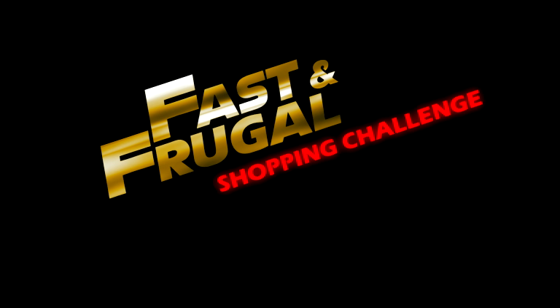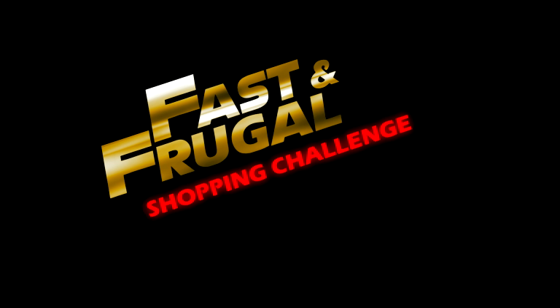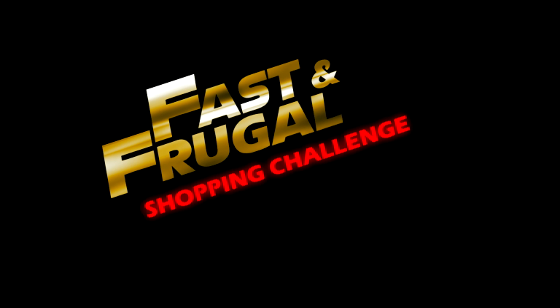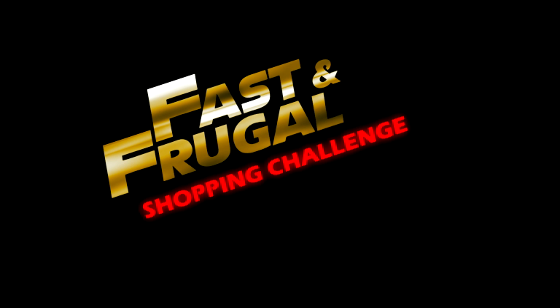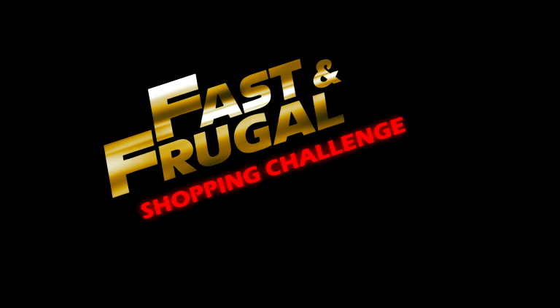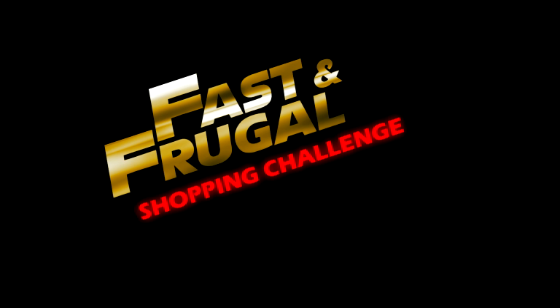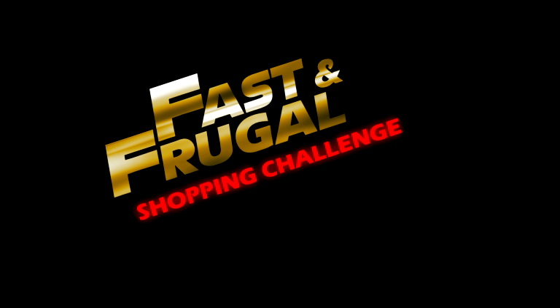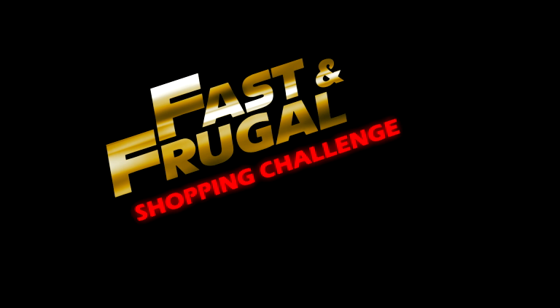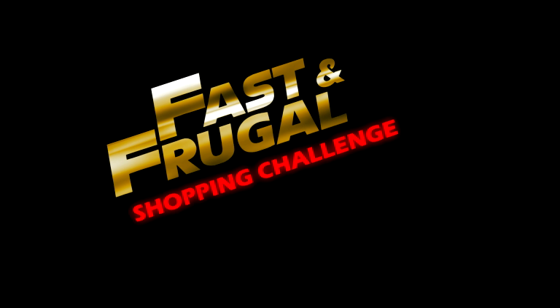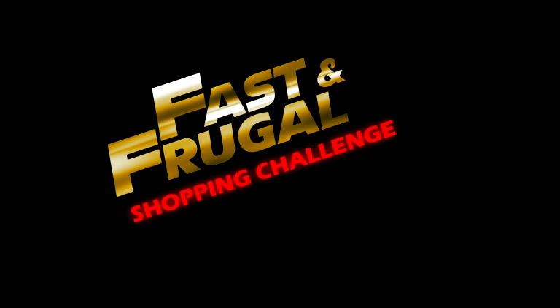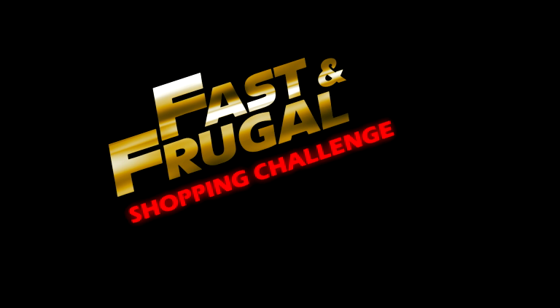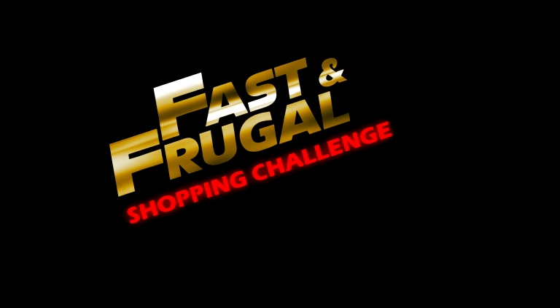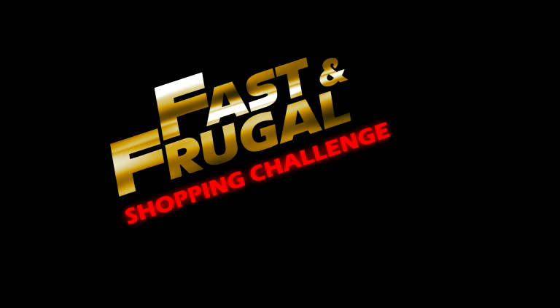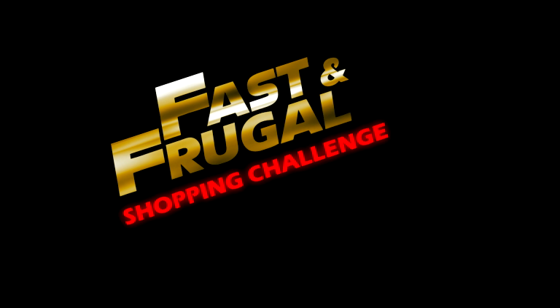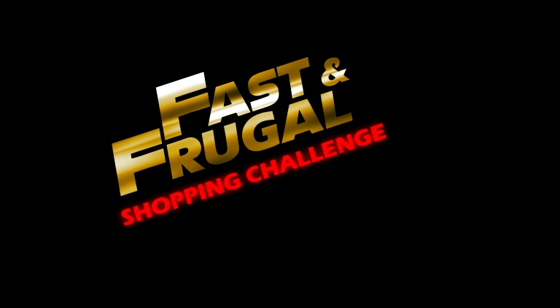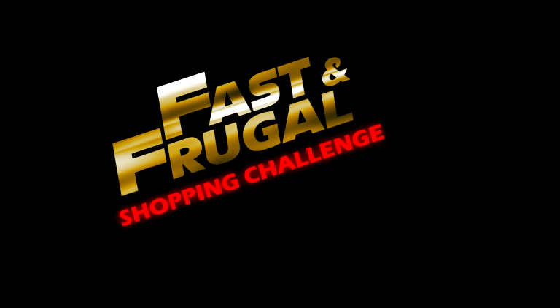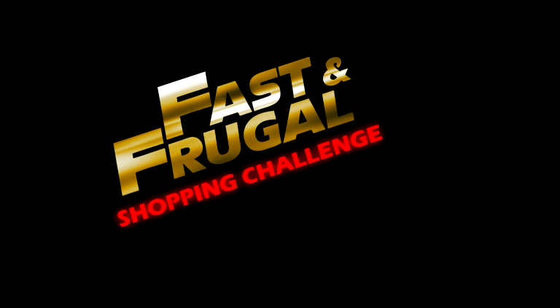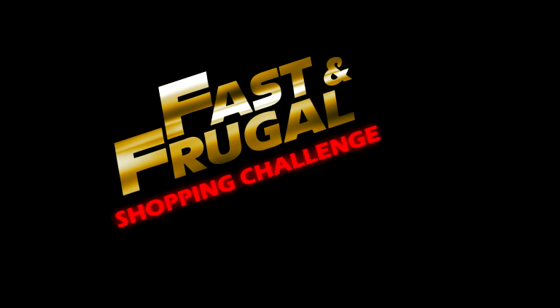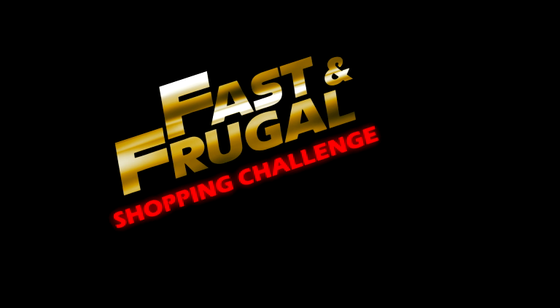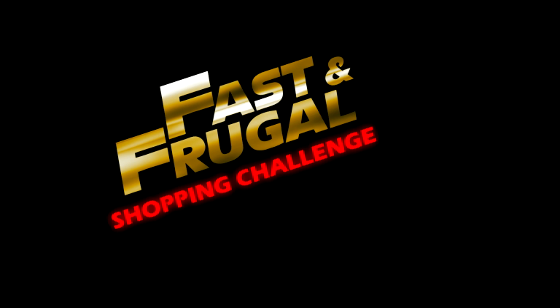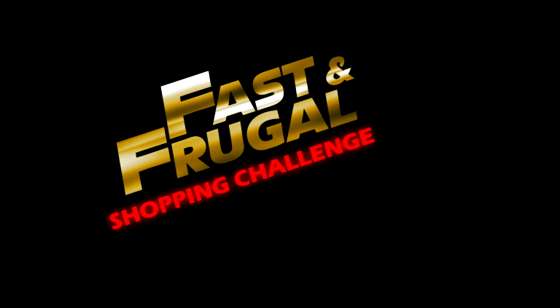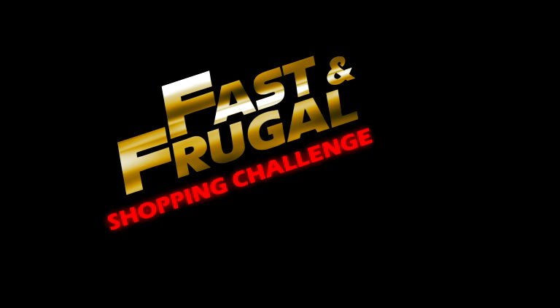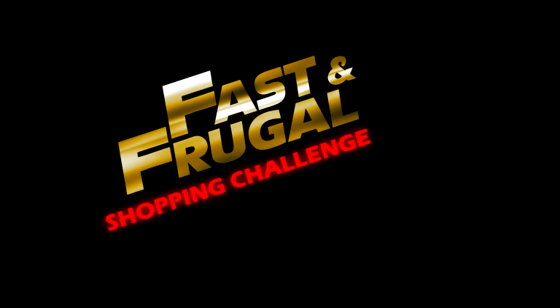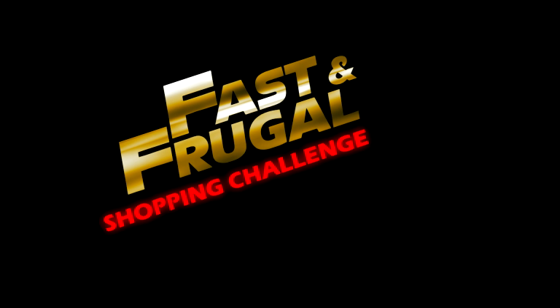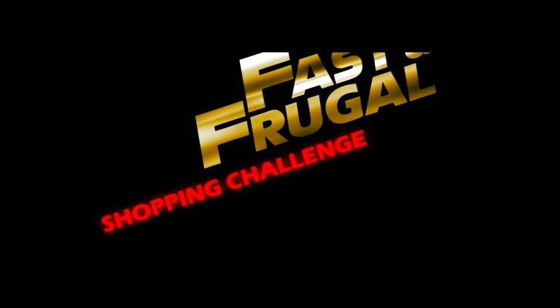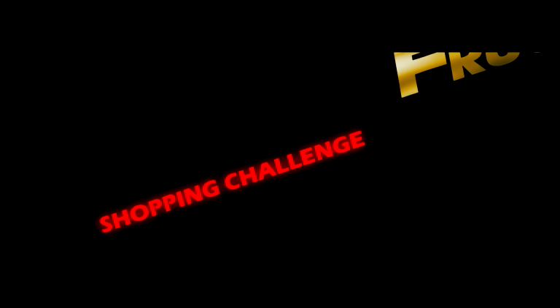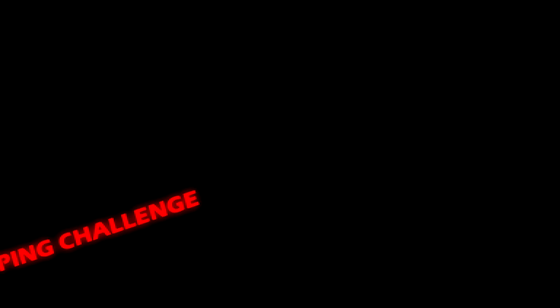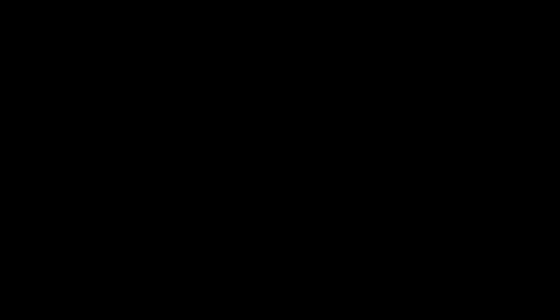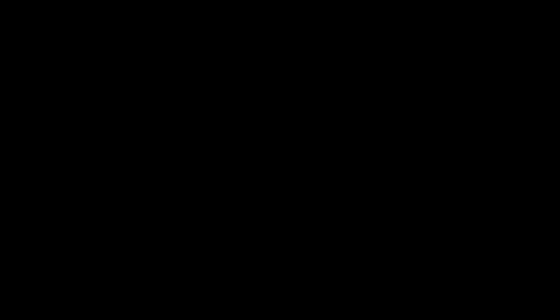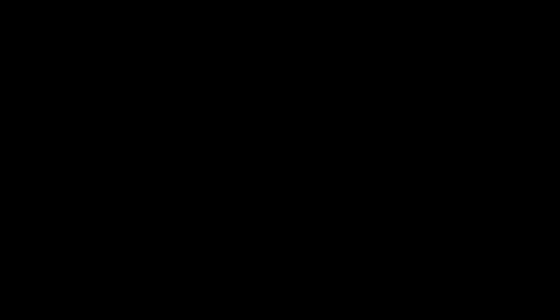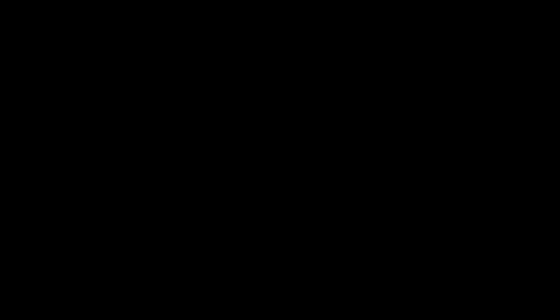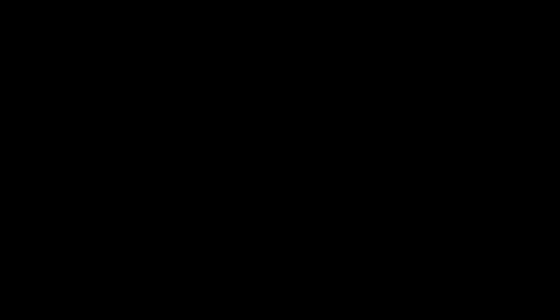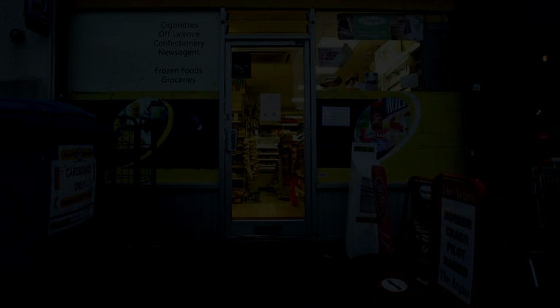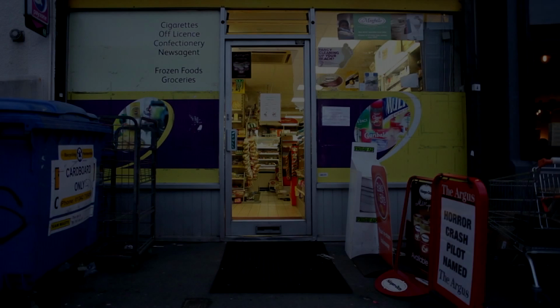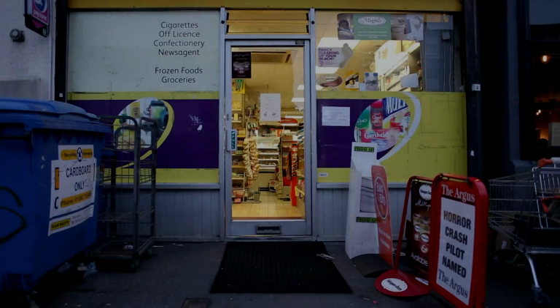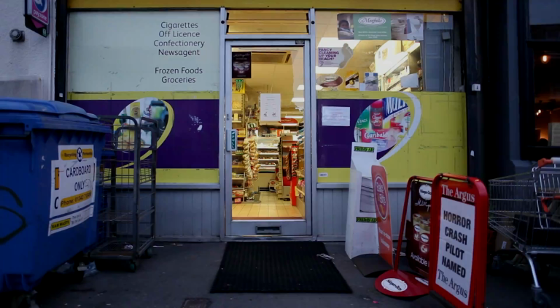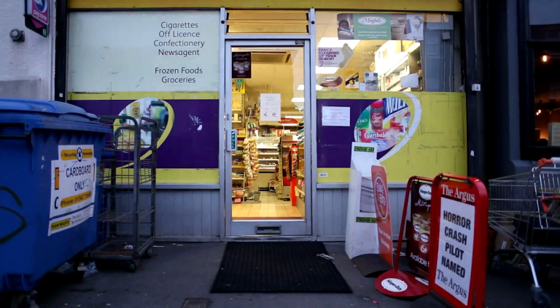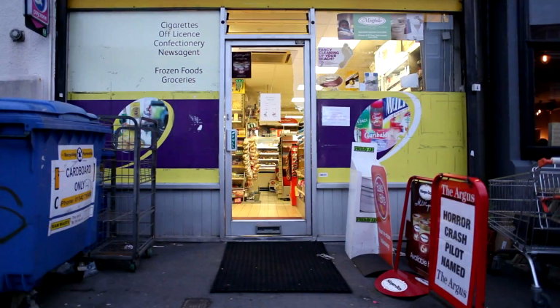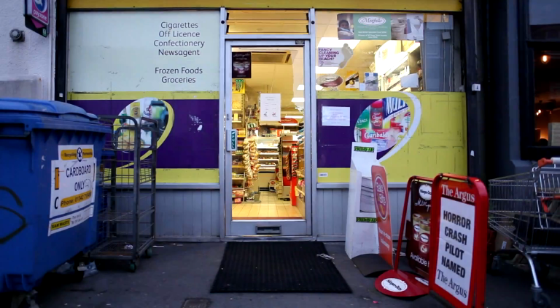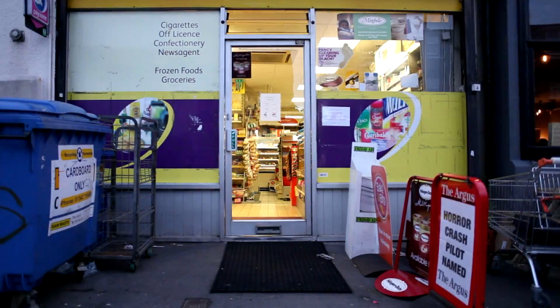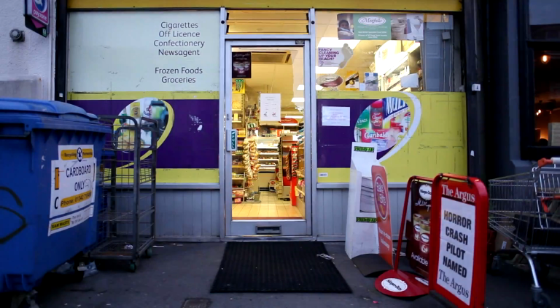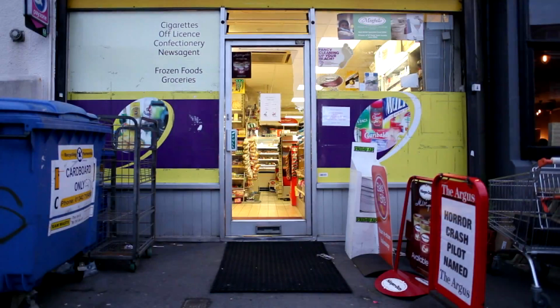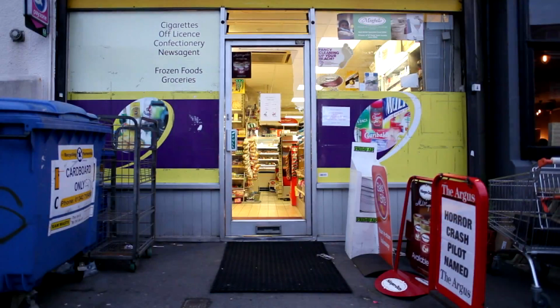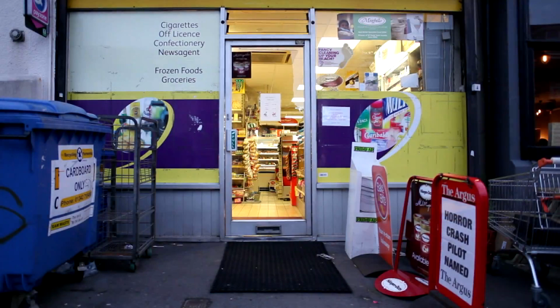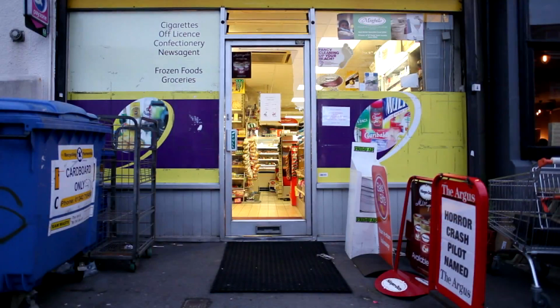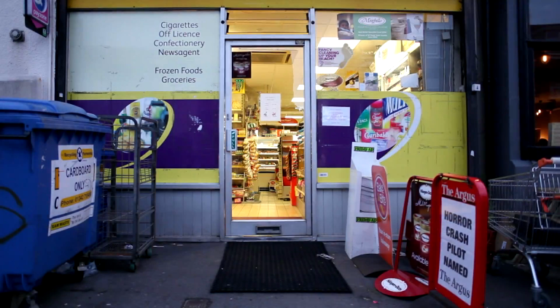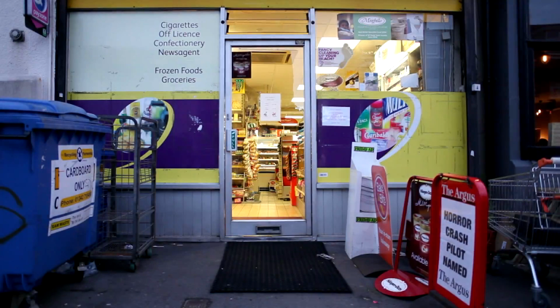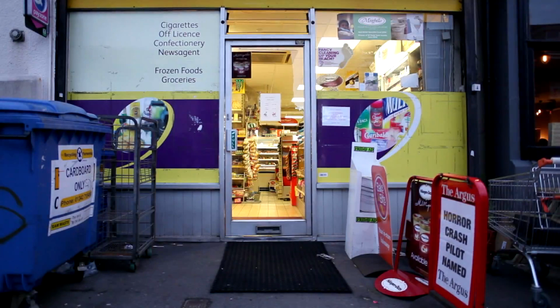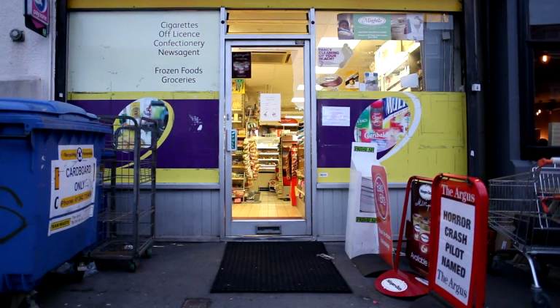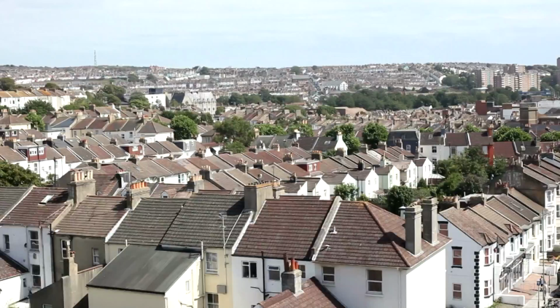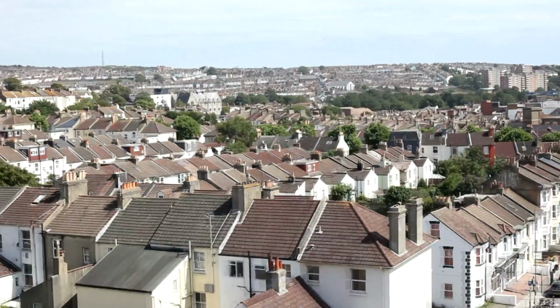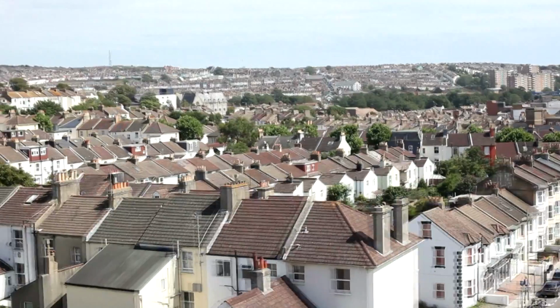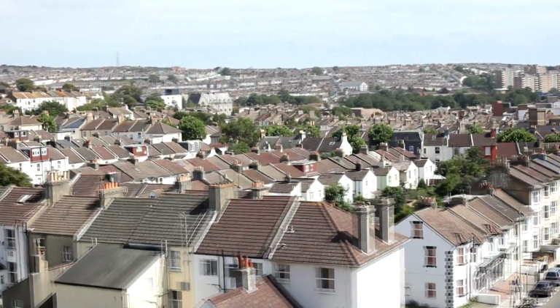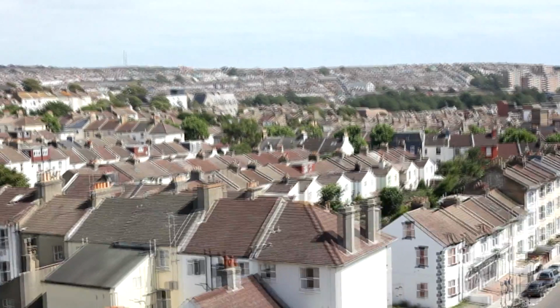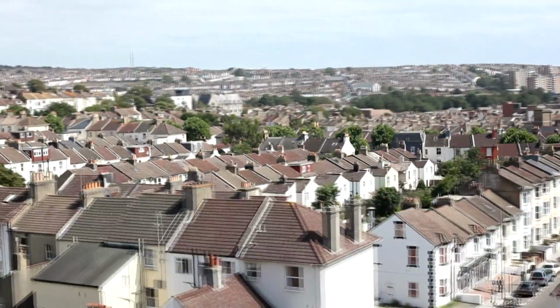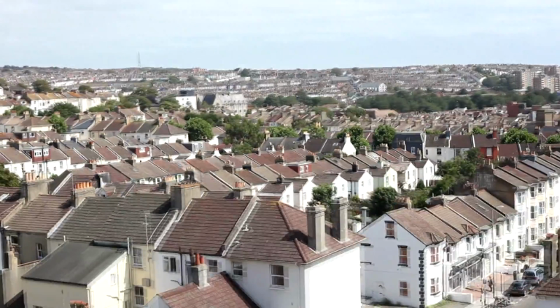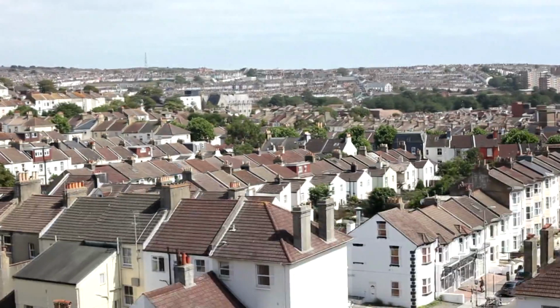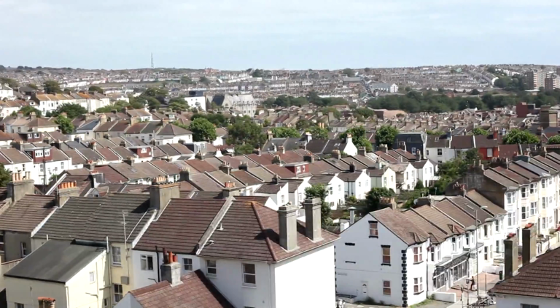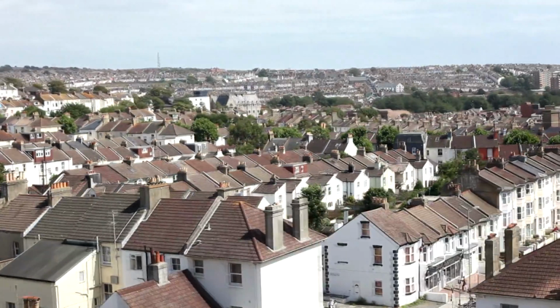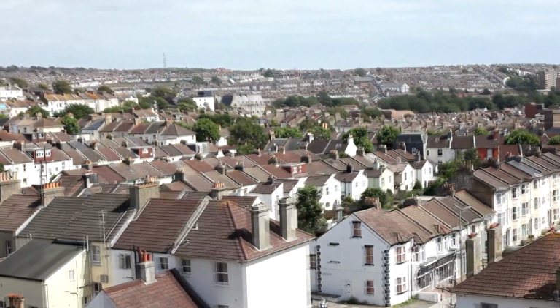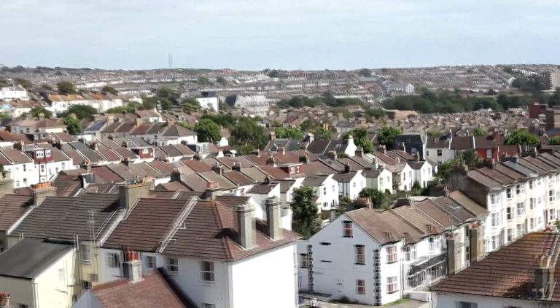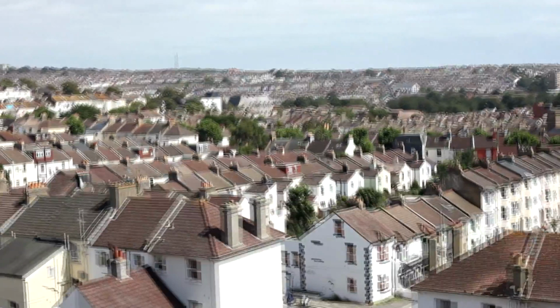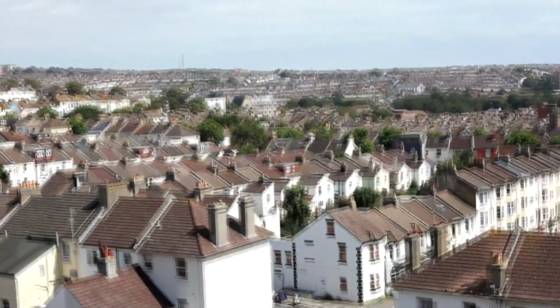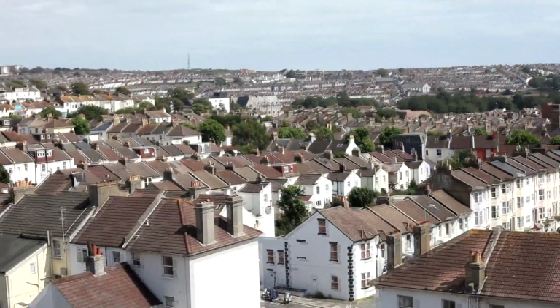This week's episode of the Fast and Frugal Shopping Challenge comes from Shakti Stores Brighton, which is a seaside town in the south of England.